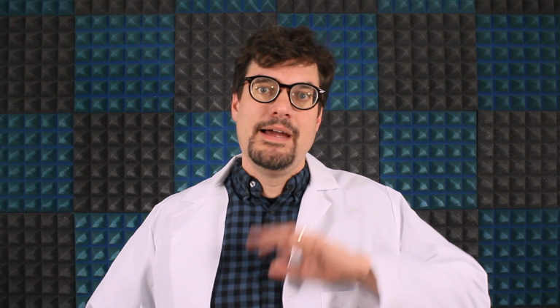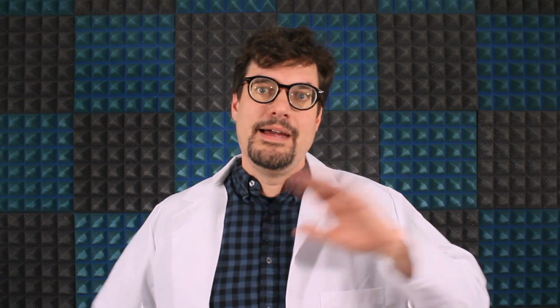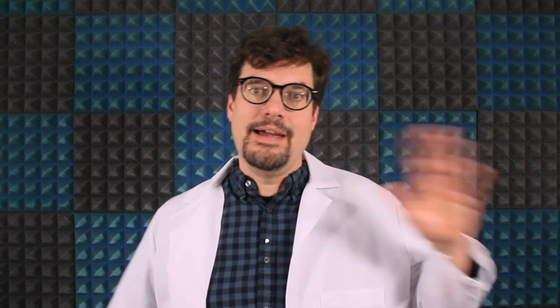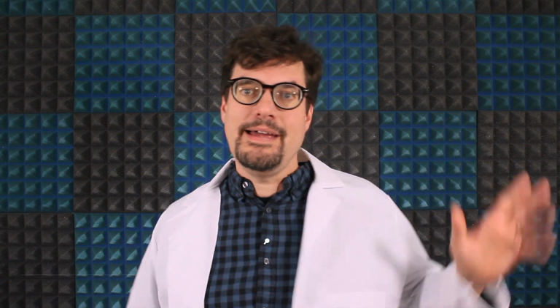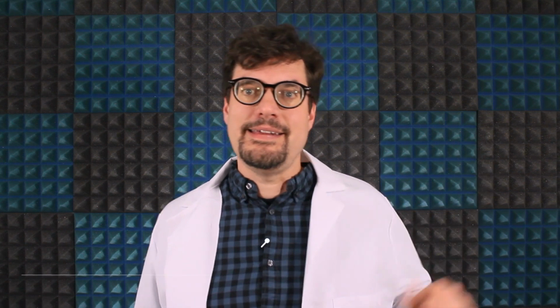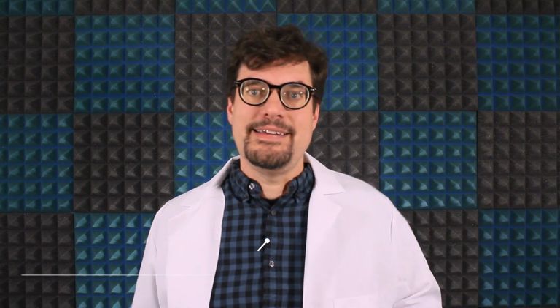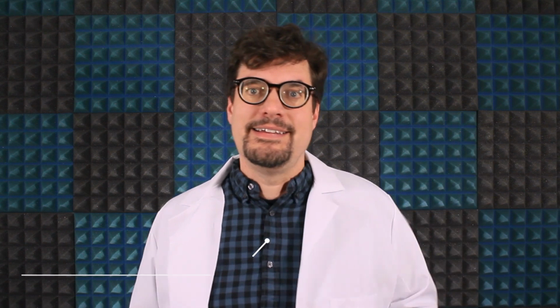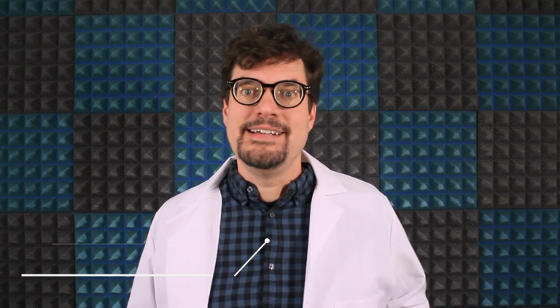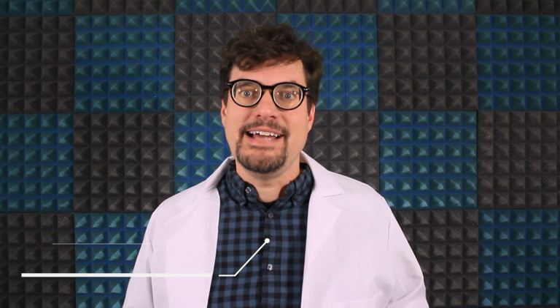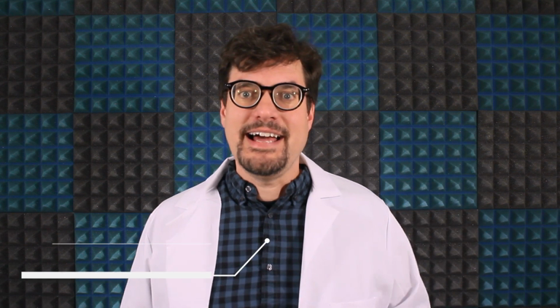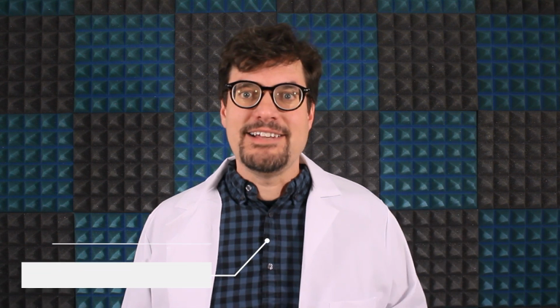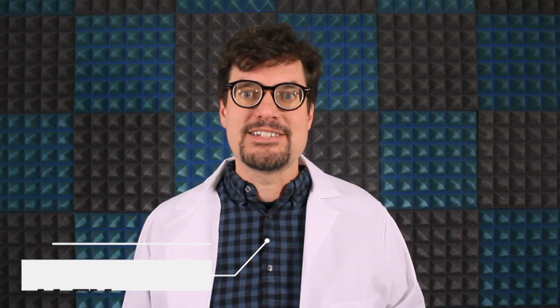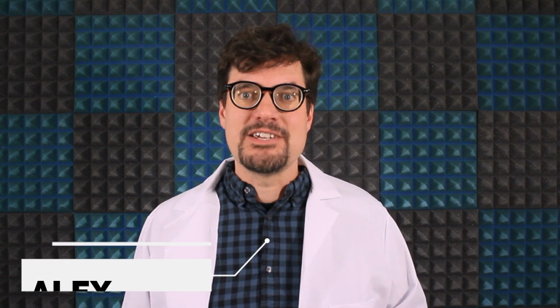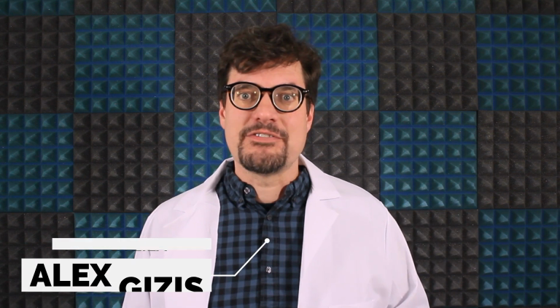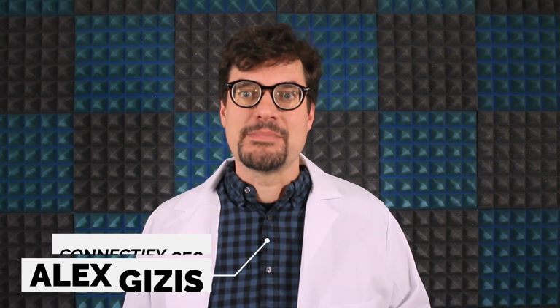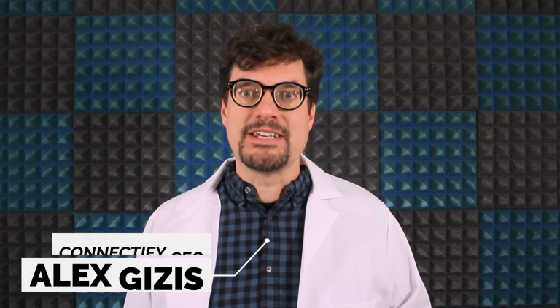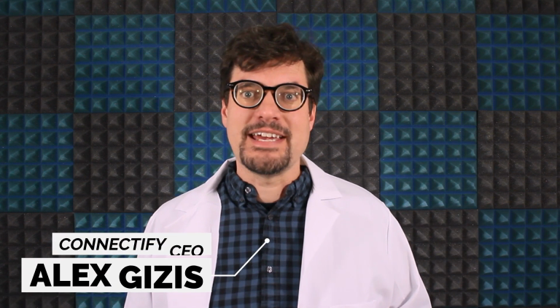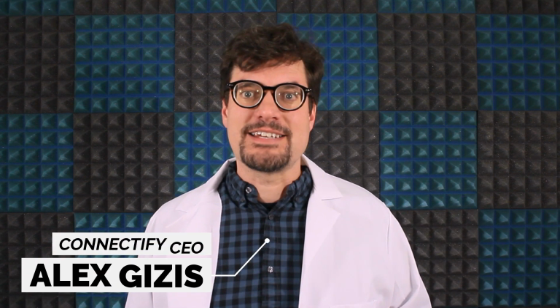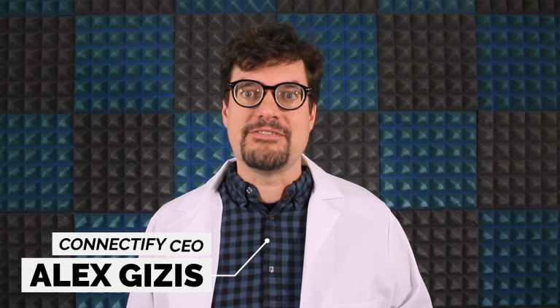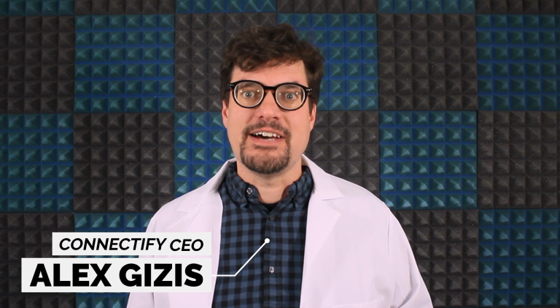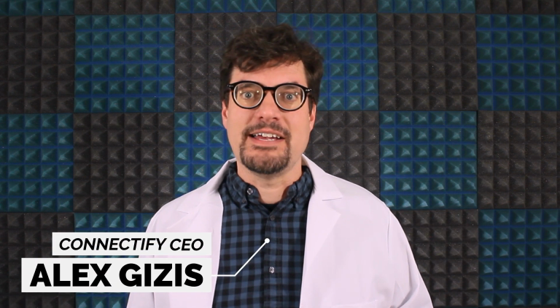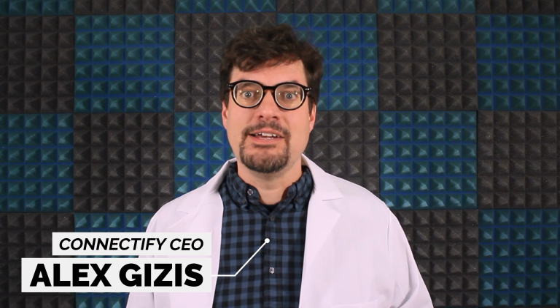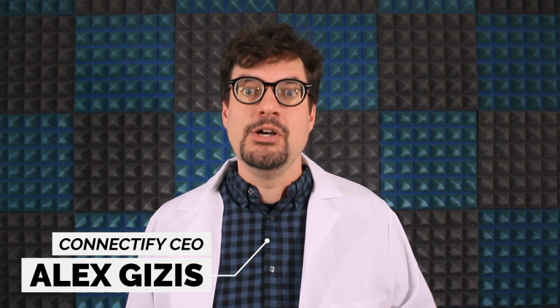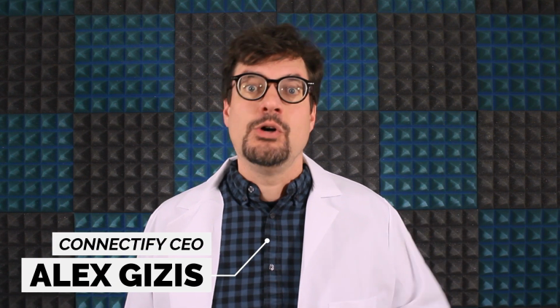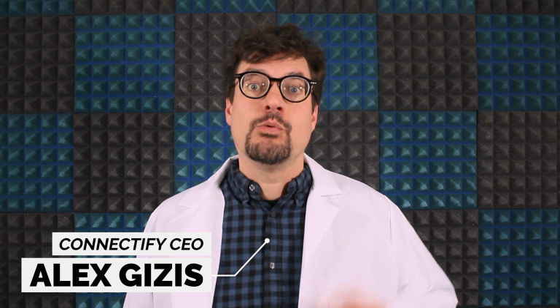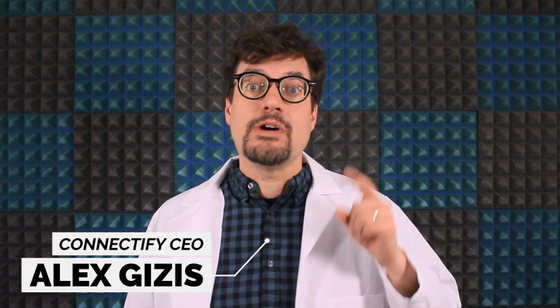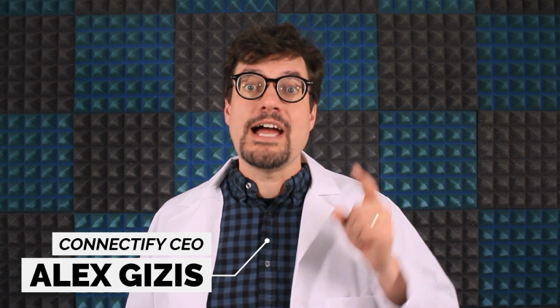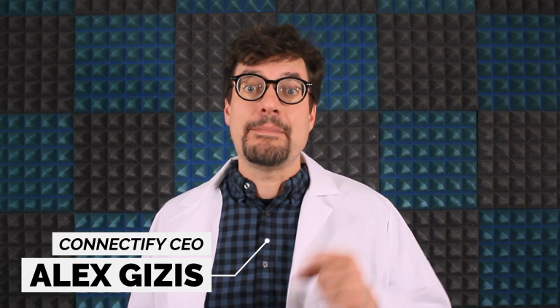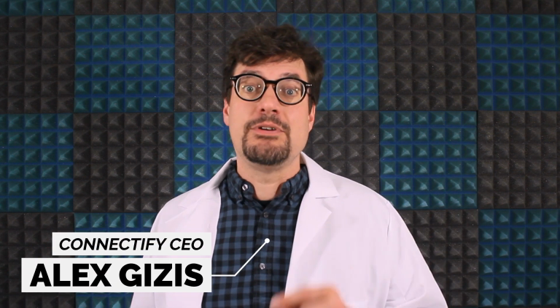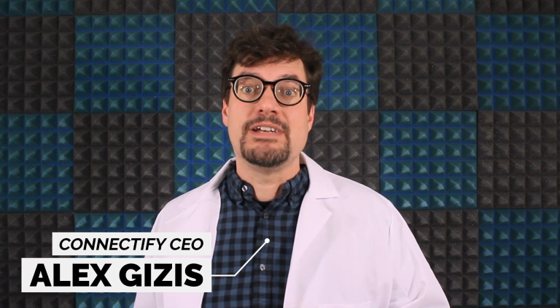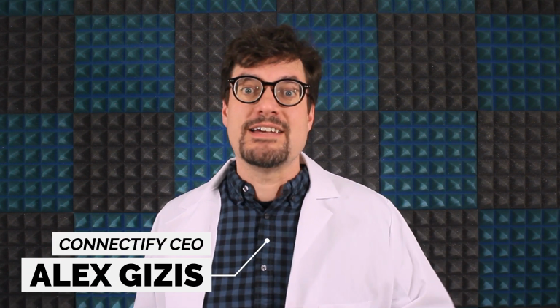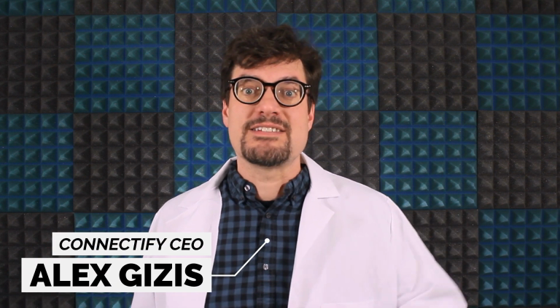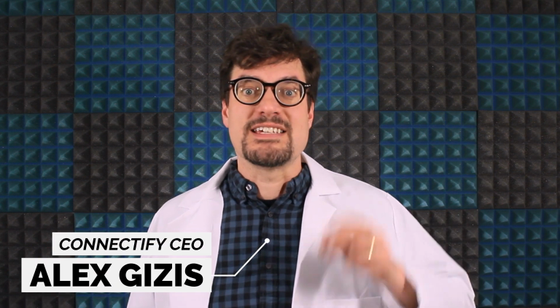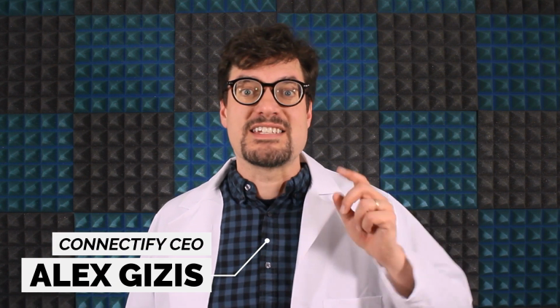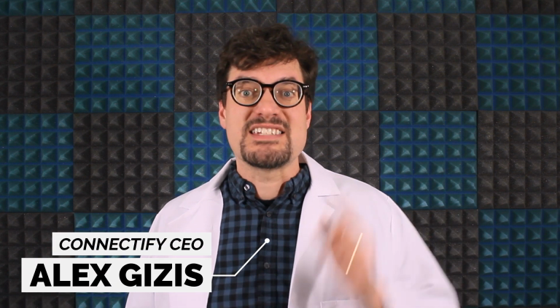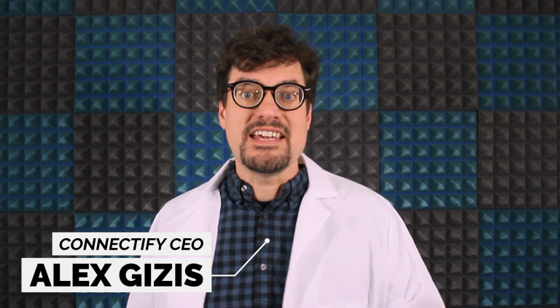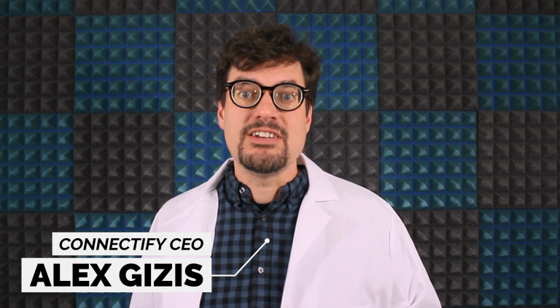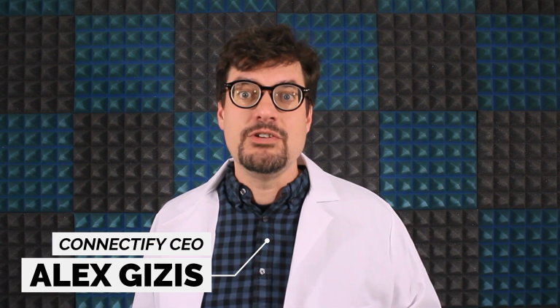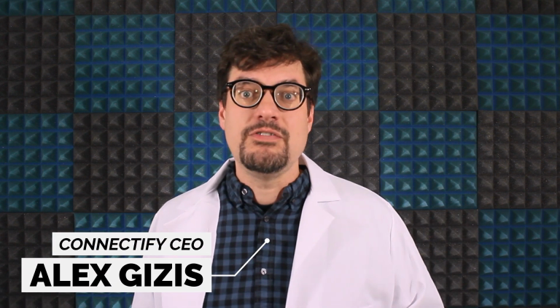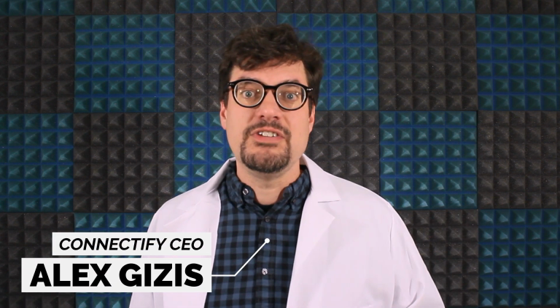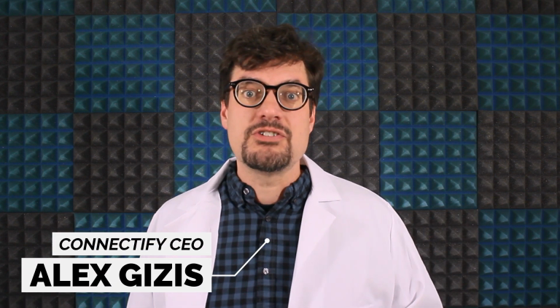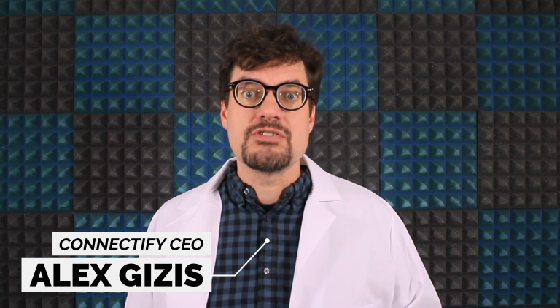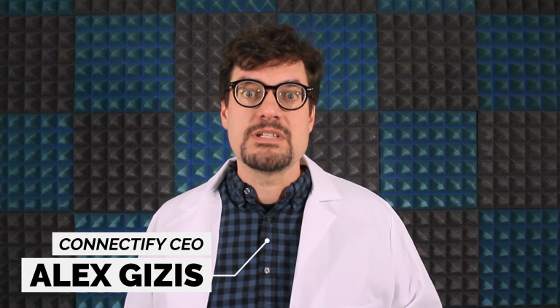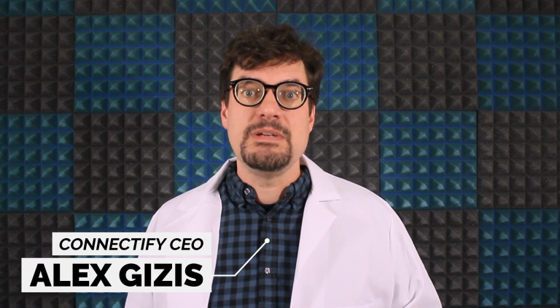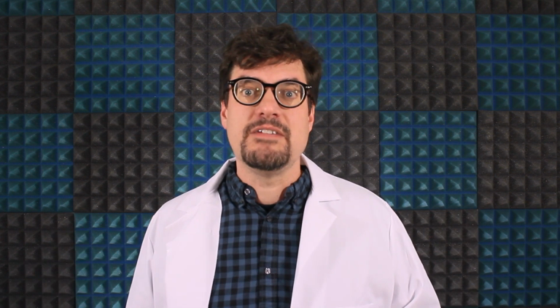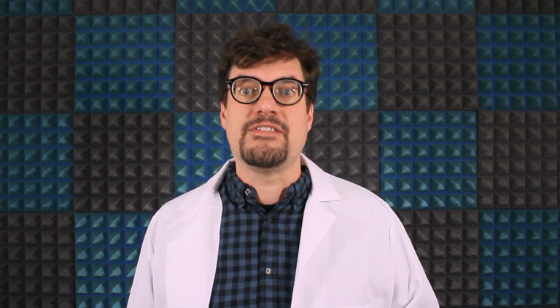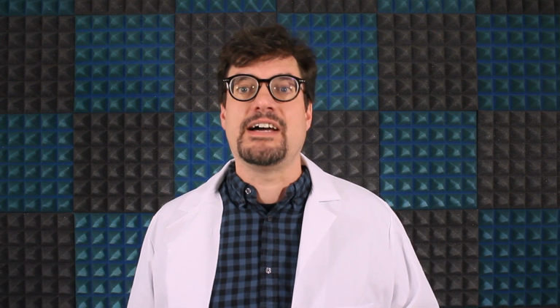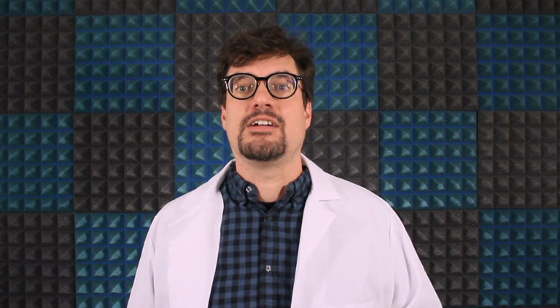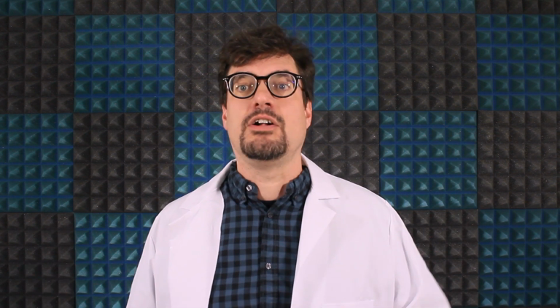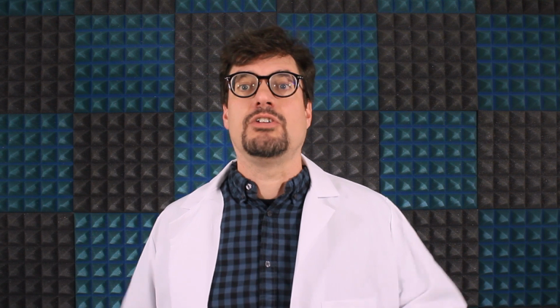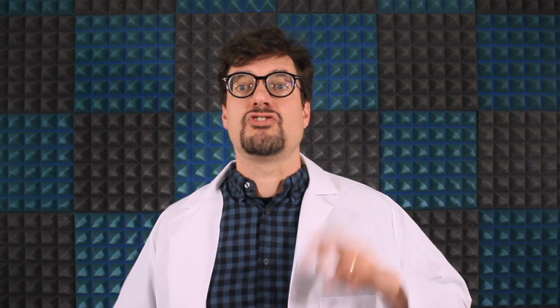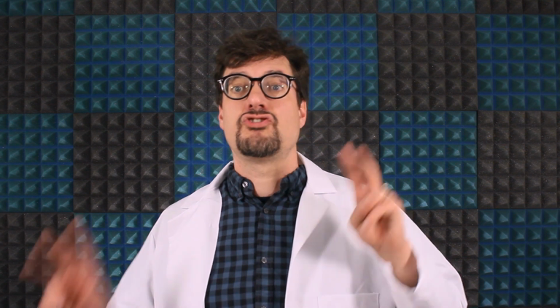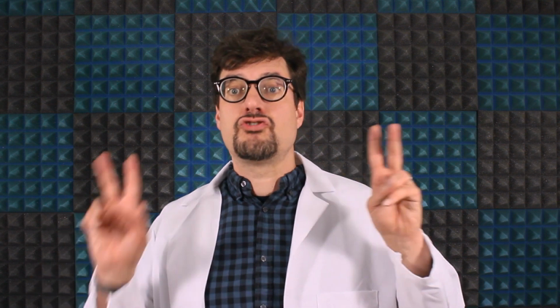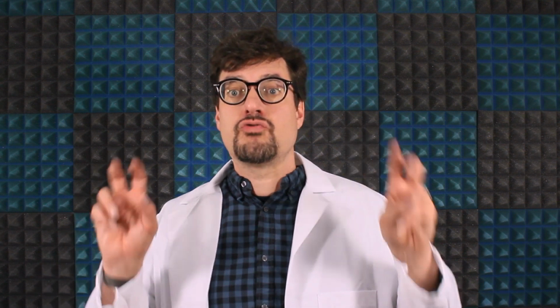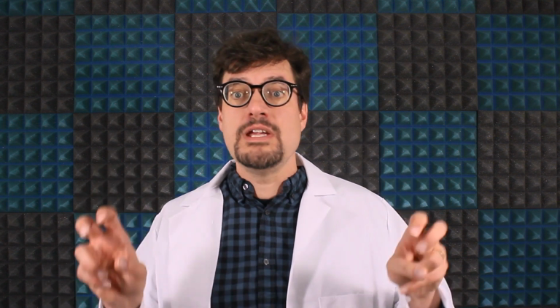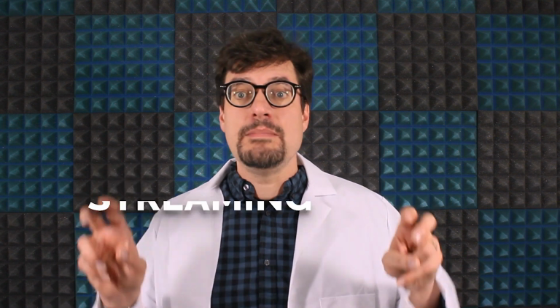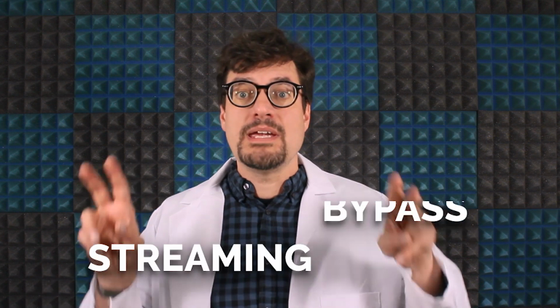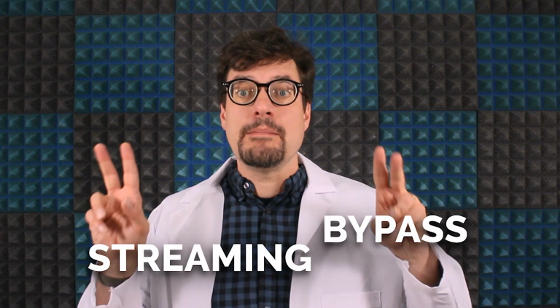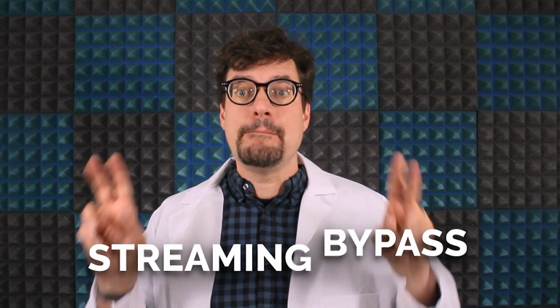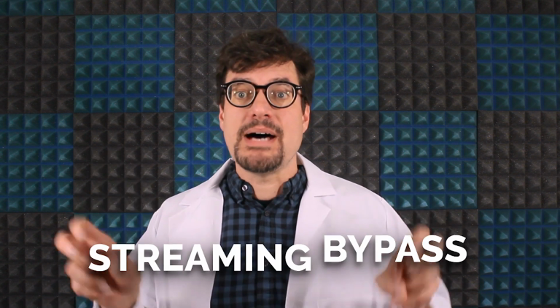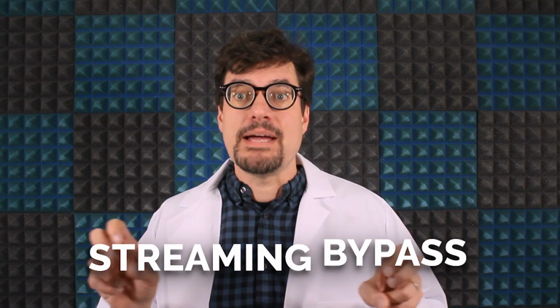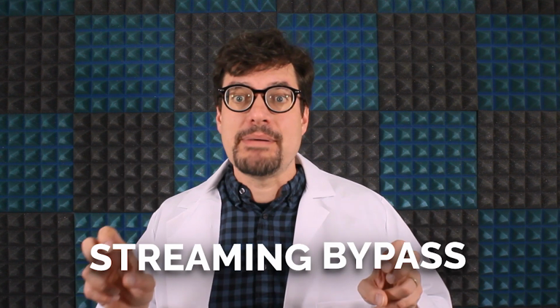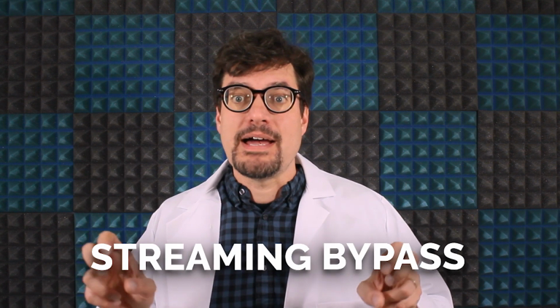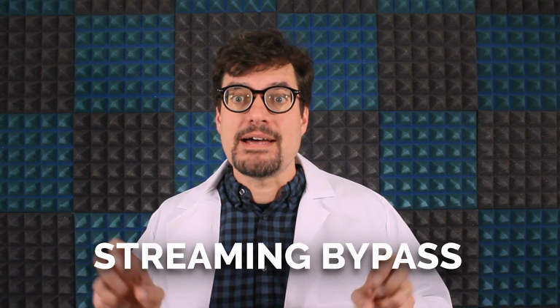Hey! Alex here from Connectify. We're happy to announce an exciting new feature in Speedify called Streaming Bypass.